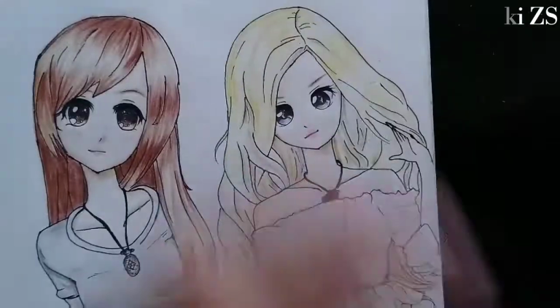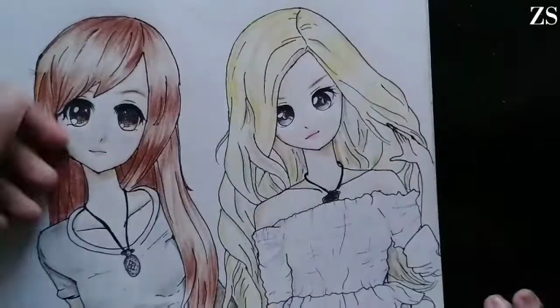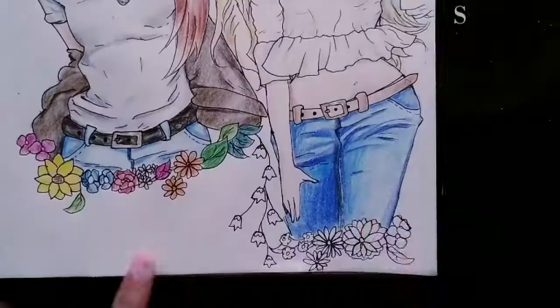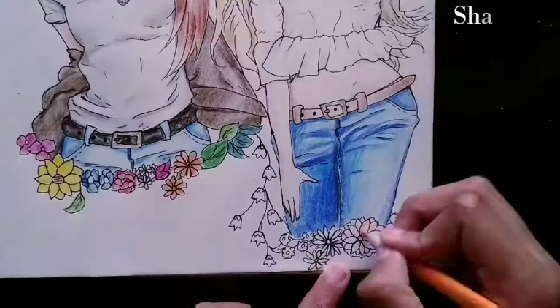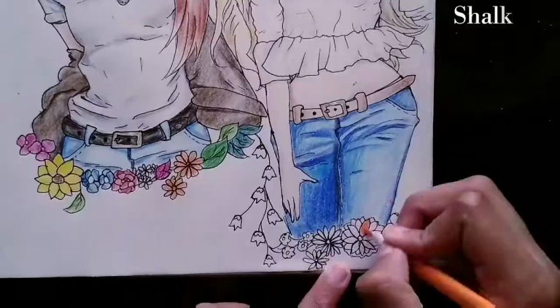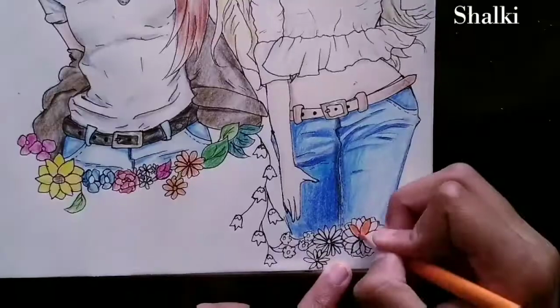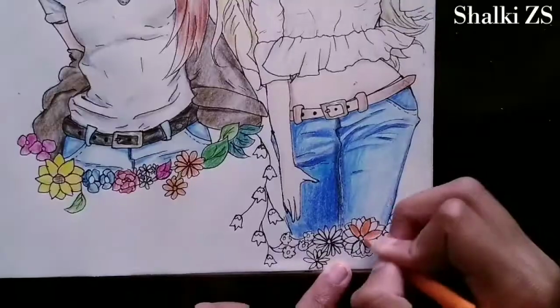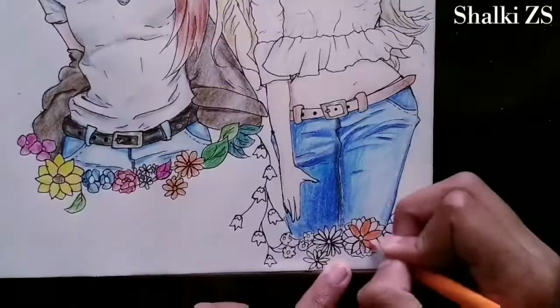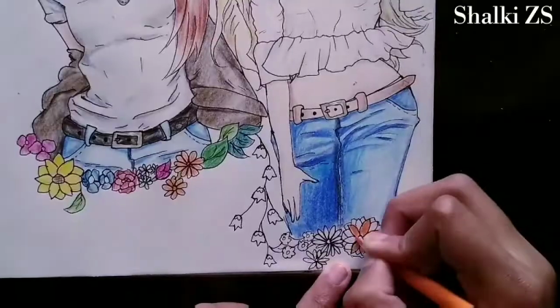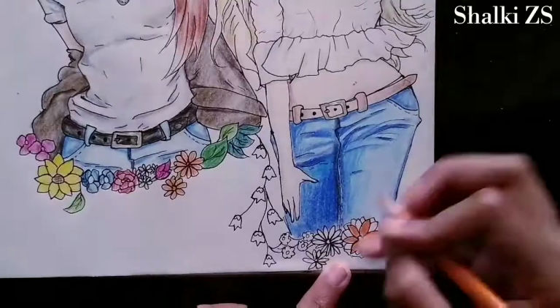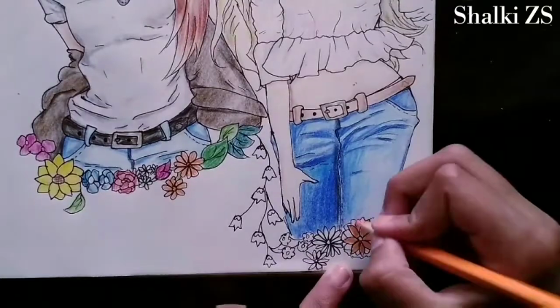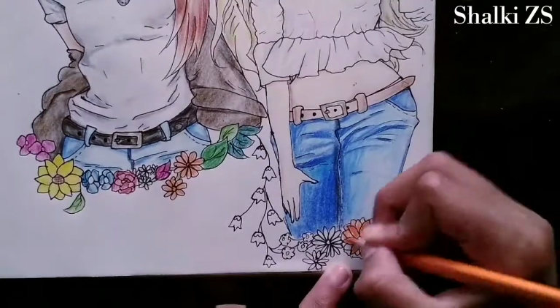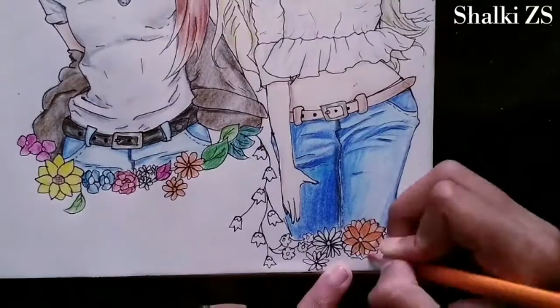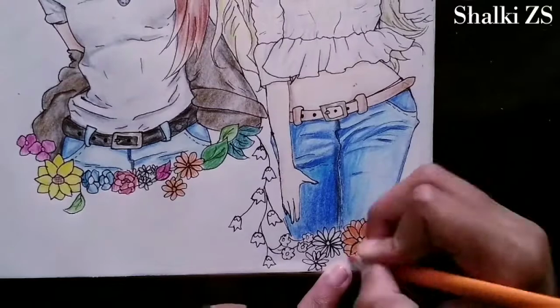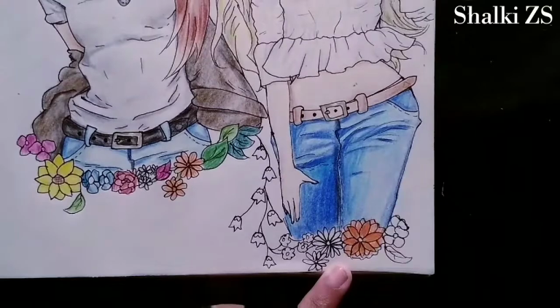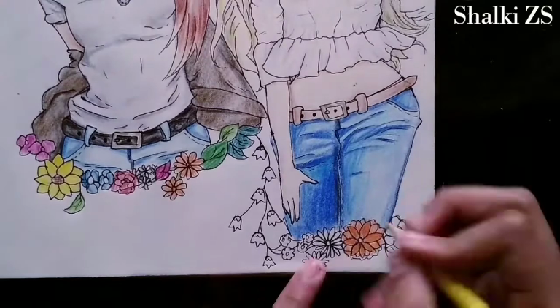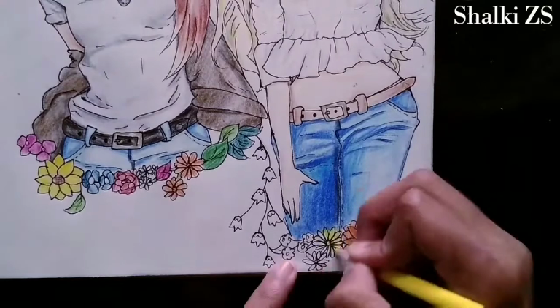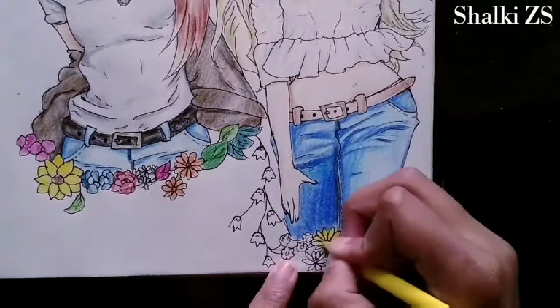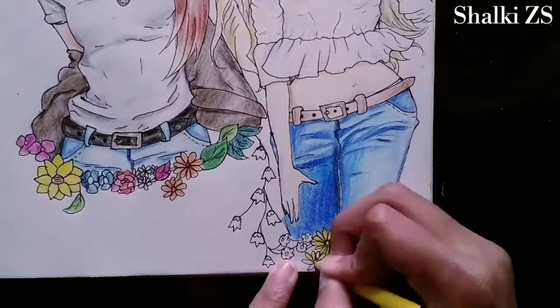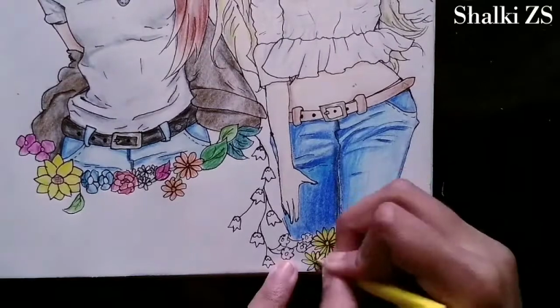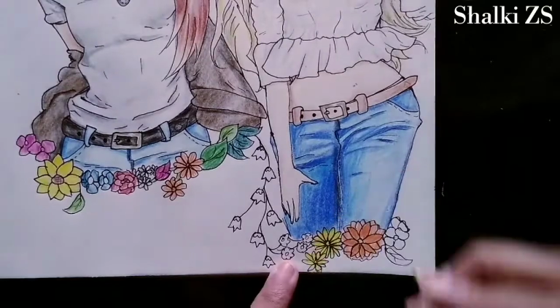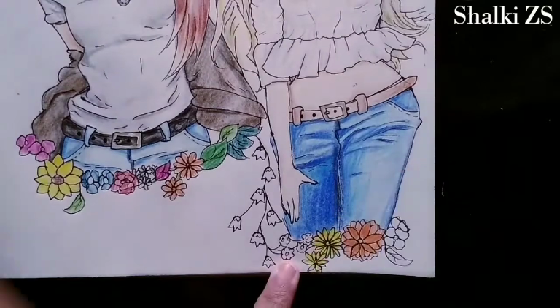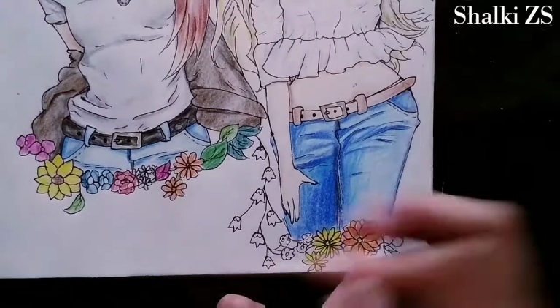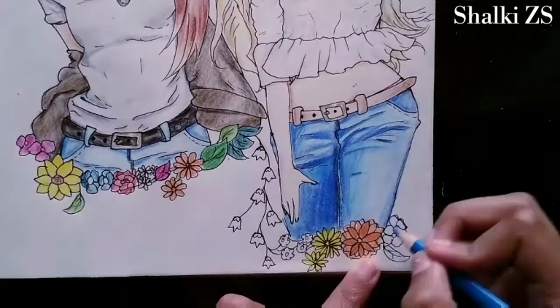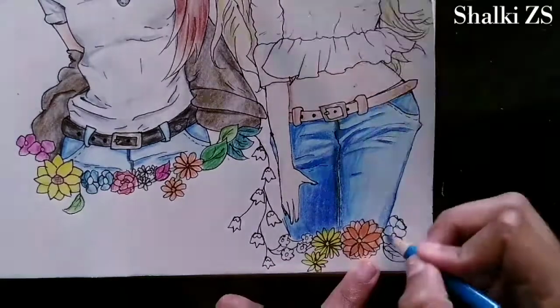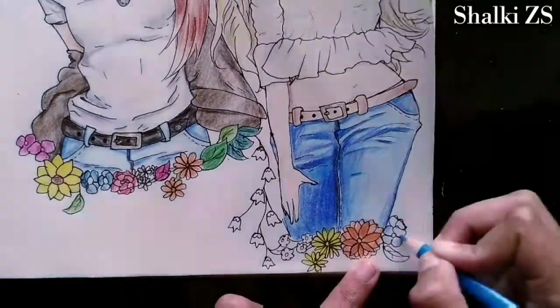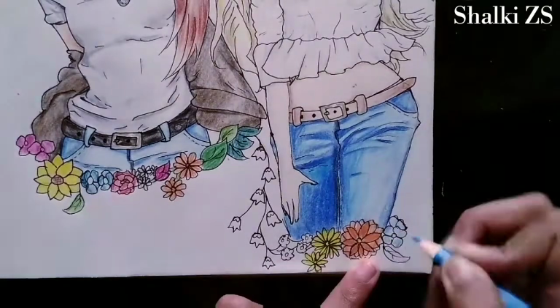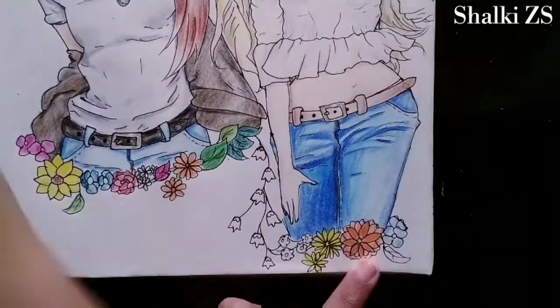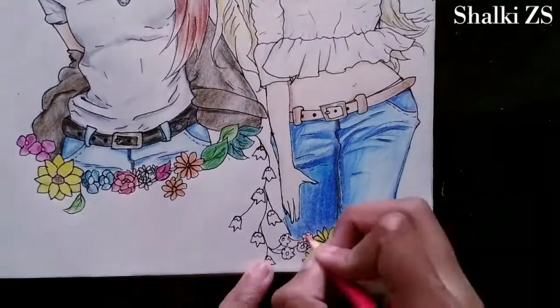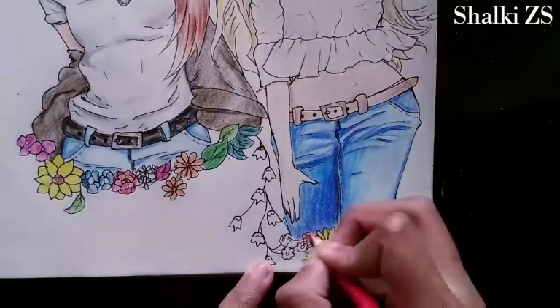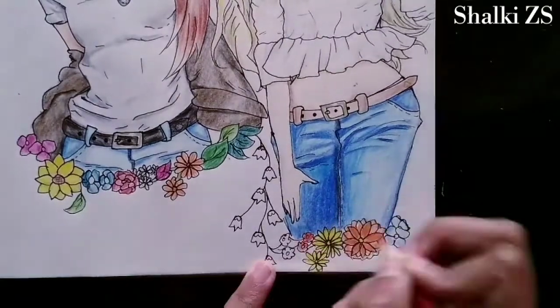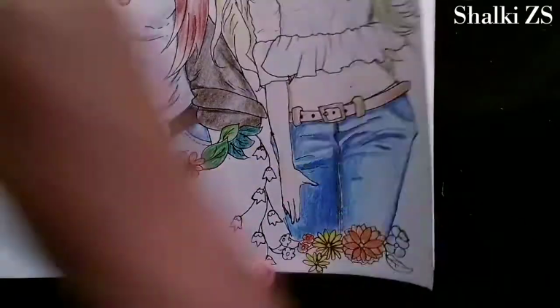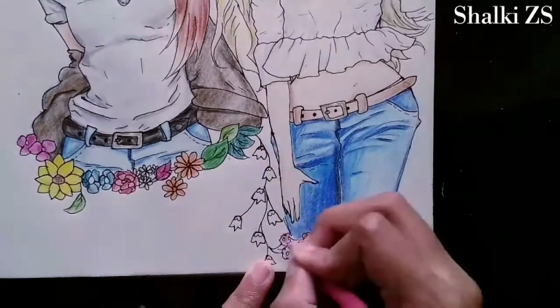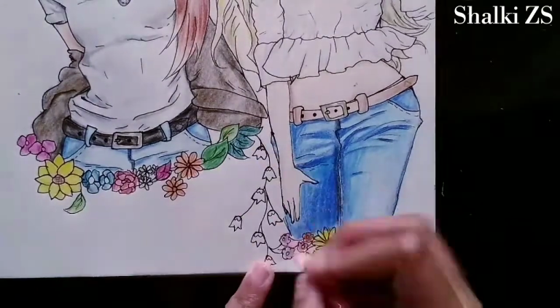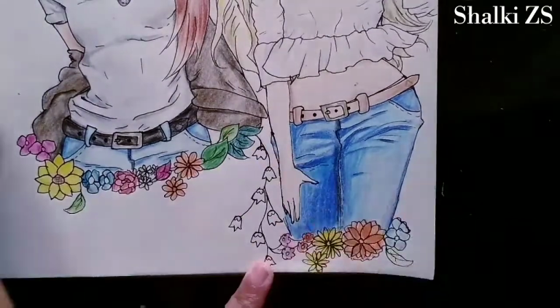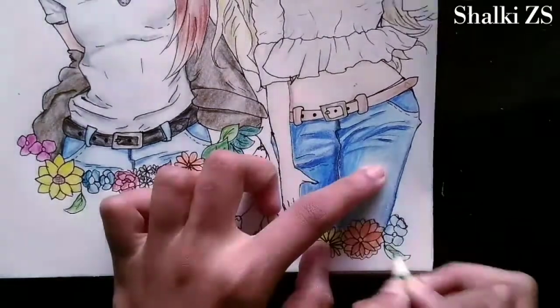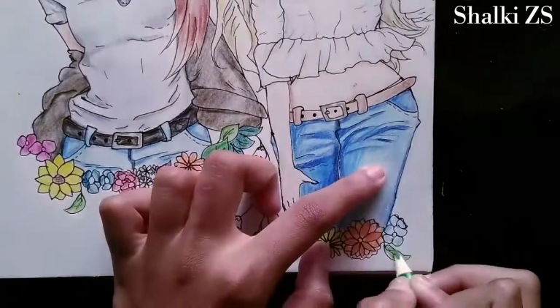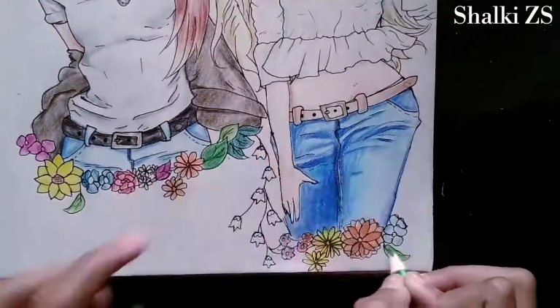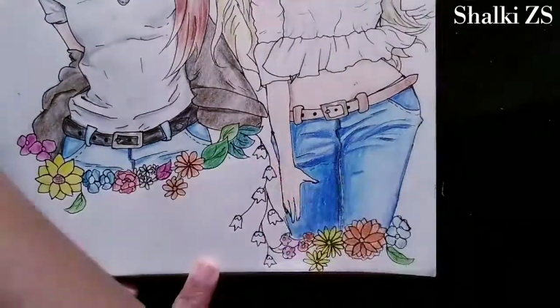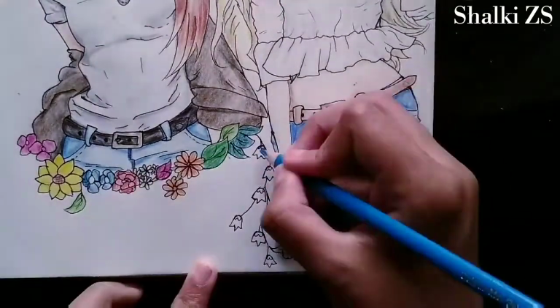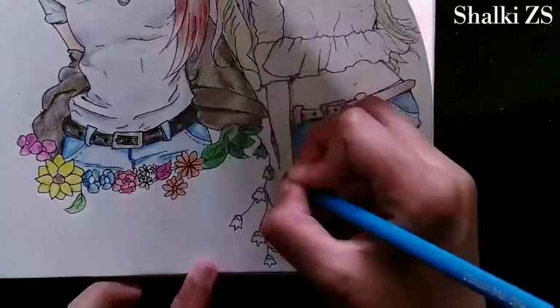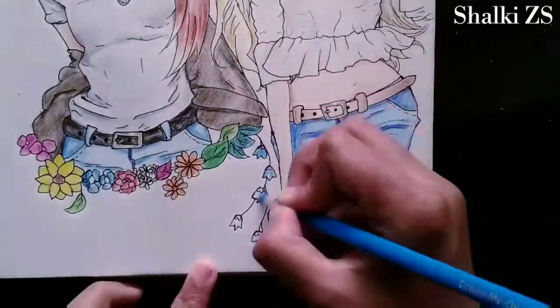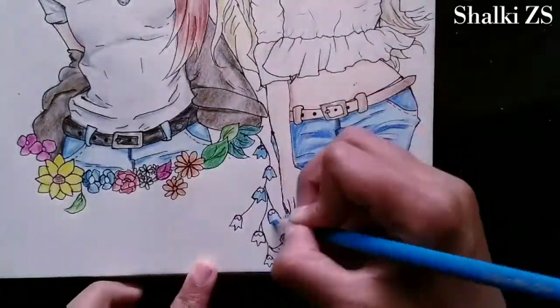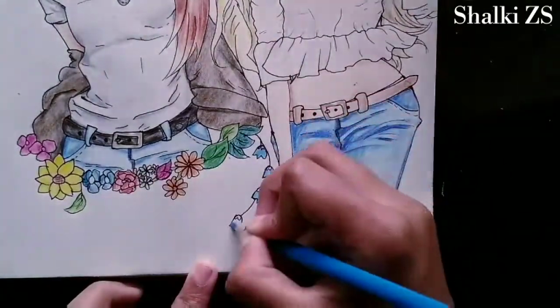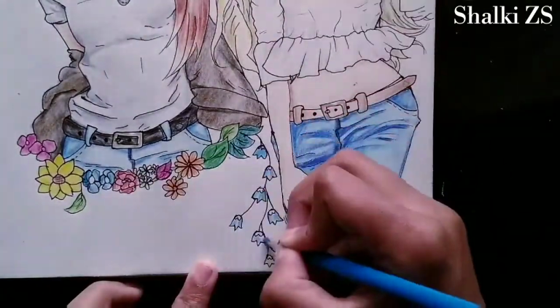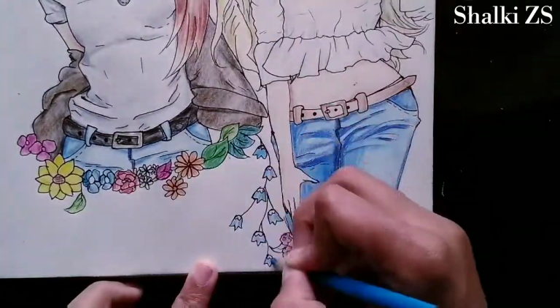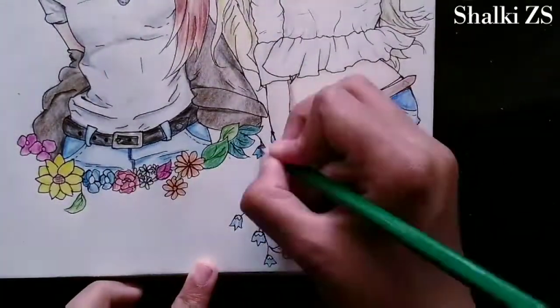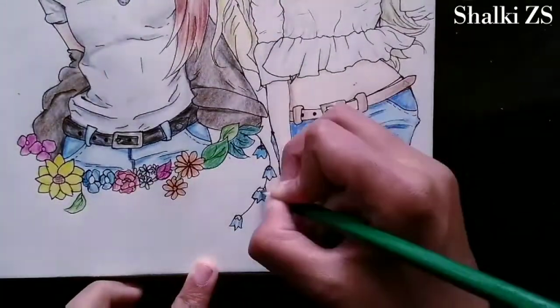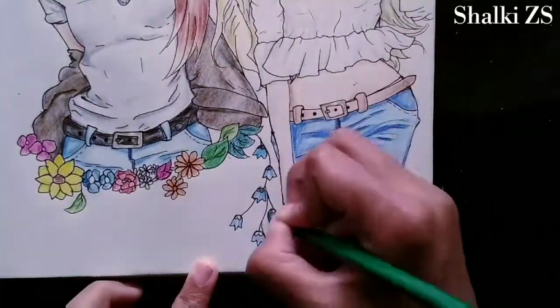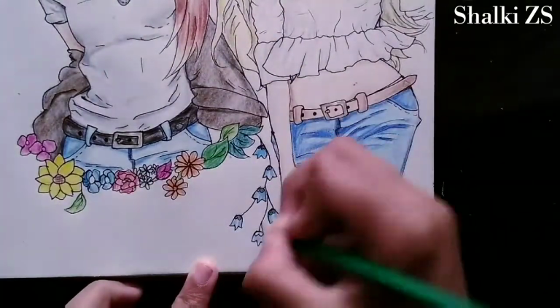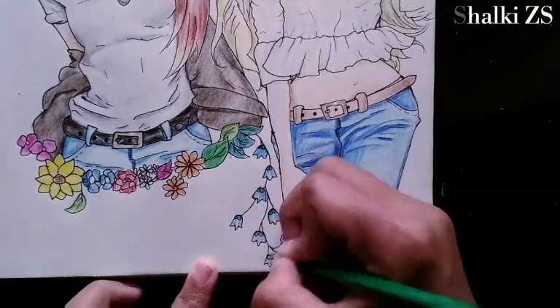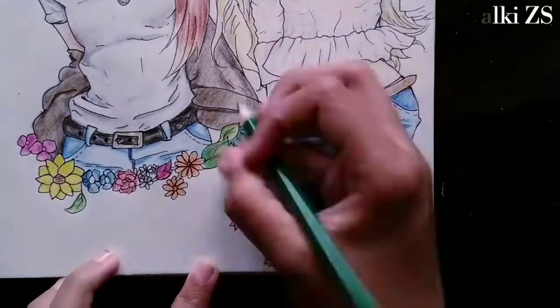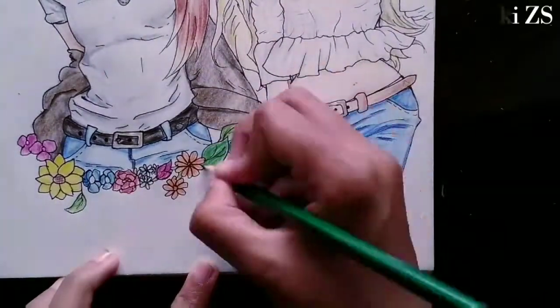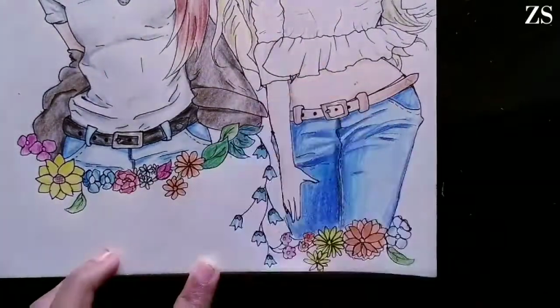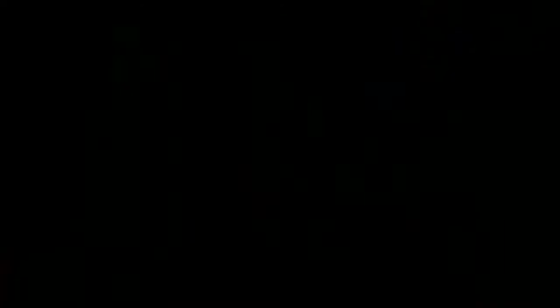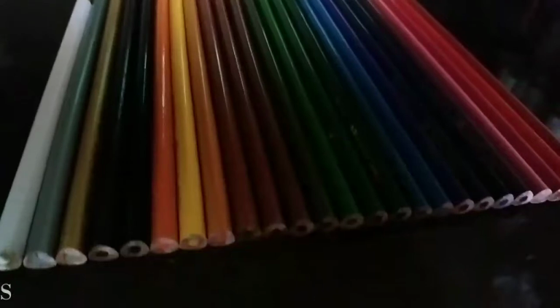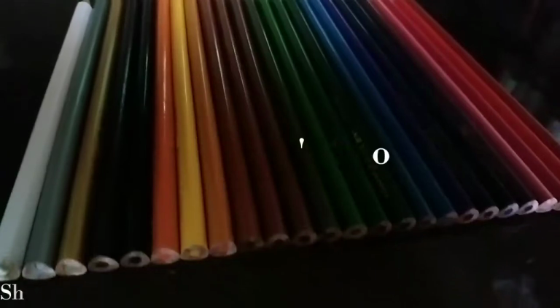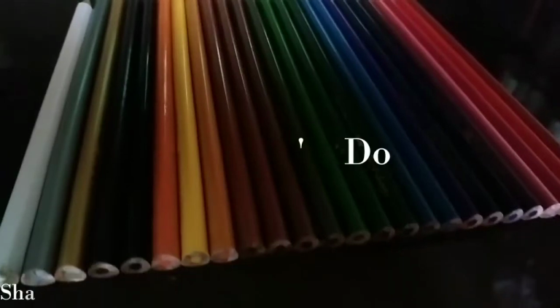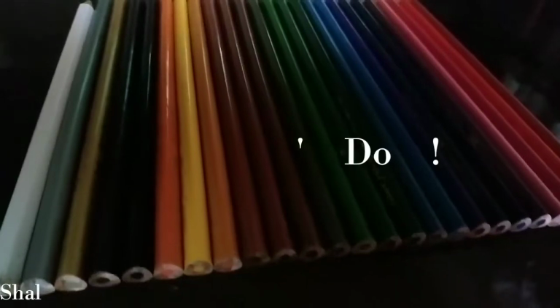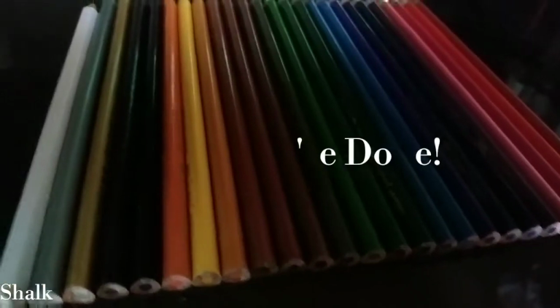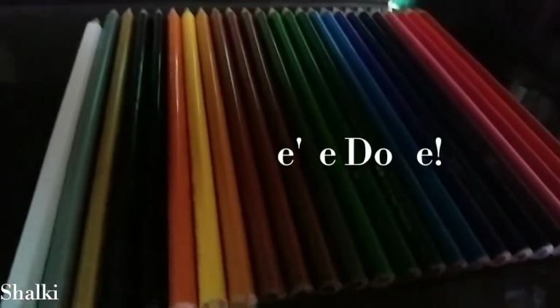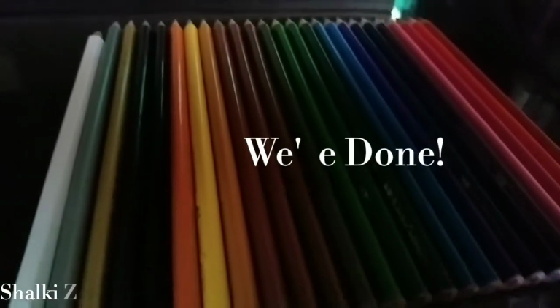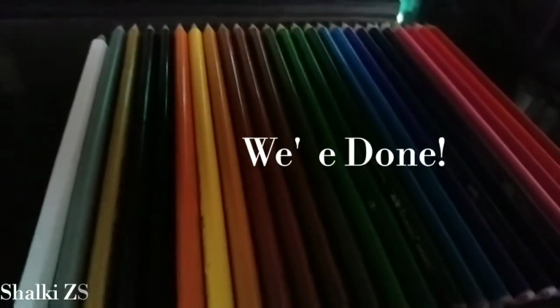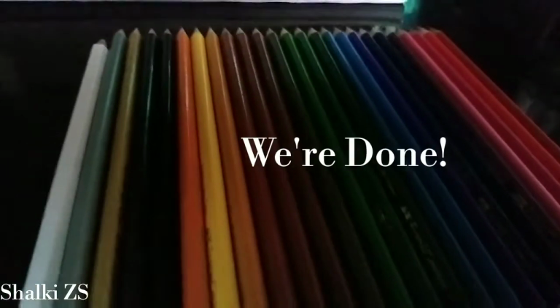I found coloring the floral art kind of interesting. Do you like it too? Please tell me in the comments below. And yes, we are done!